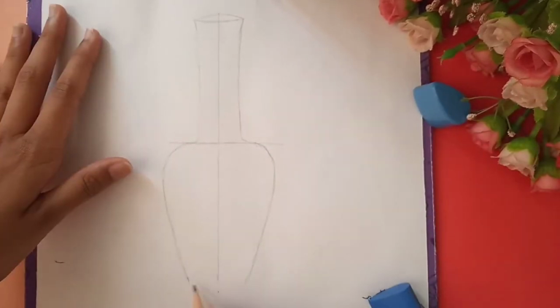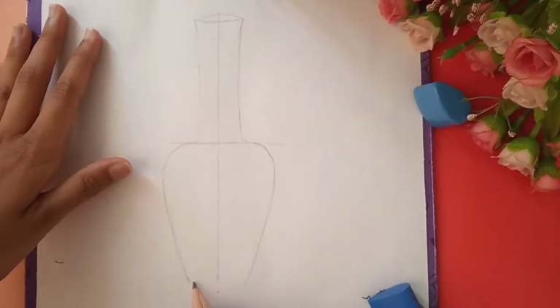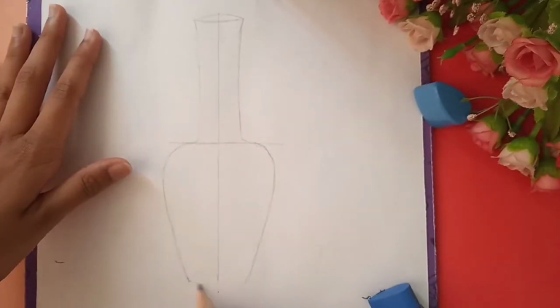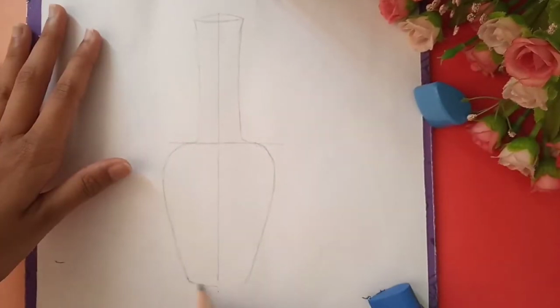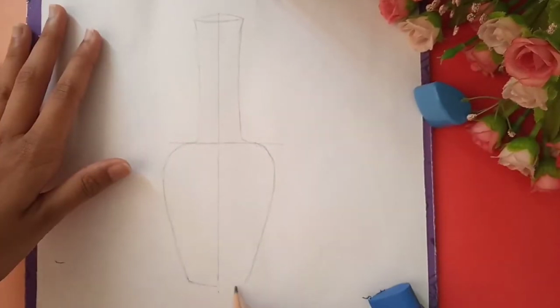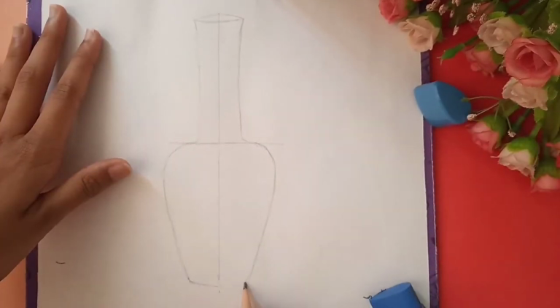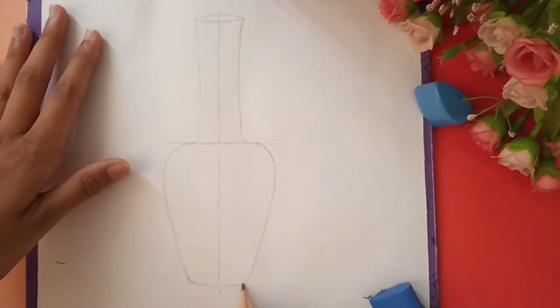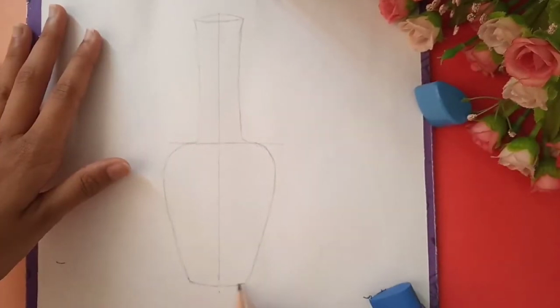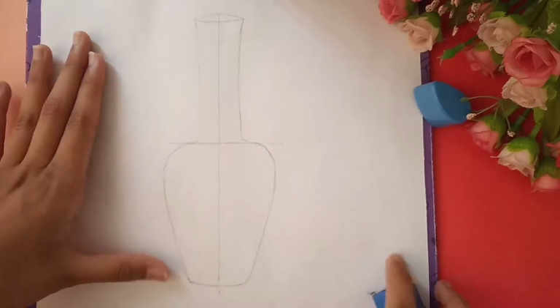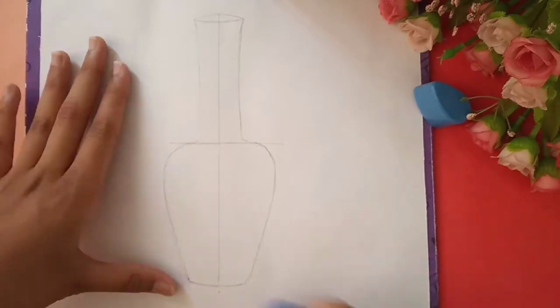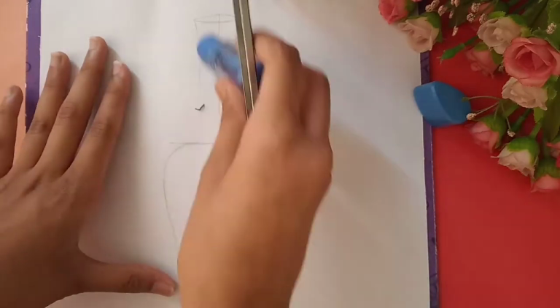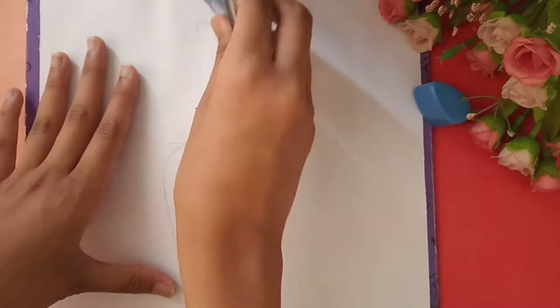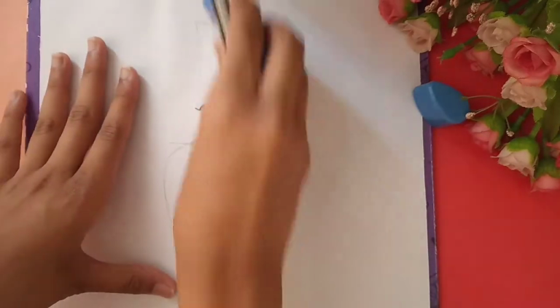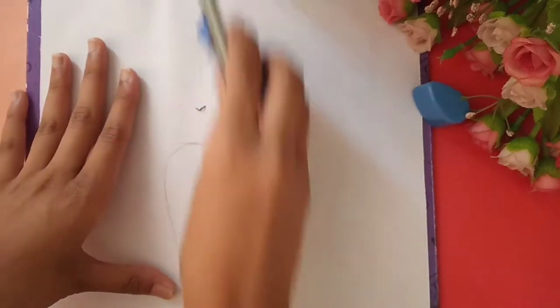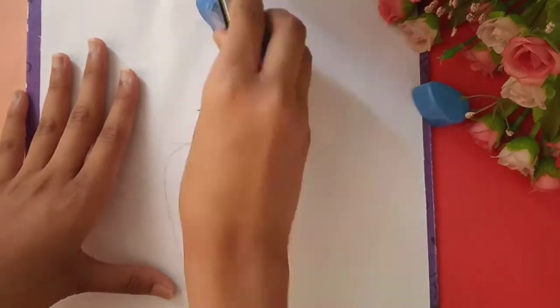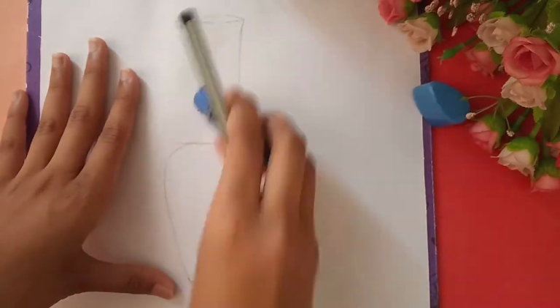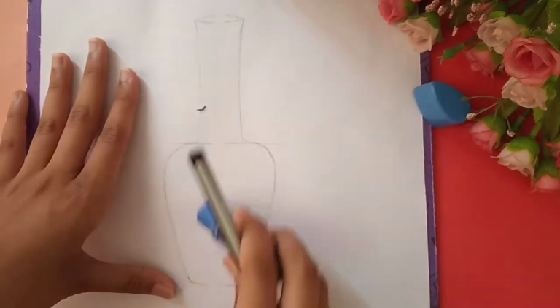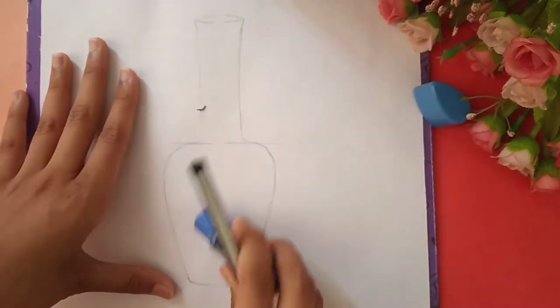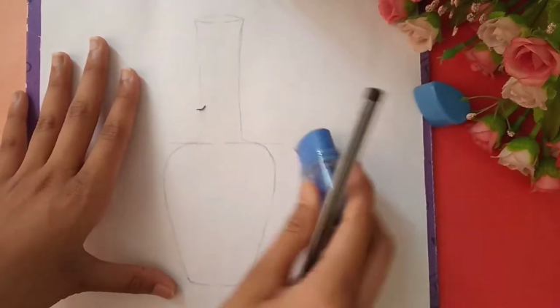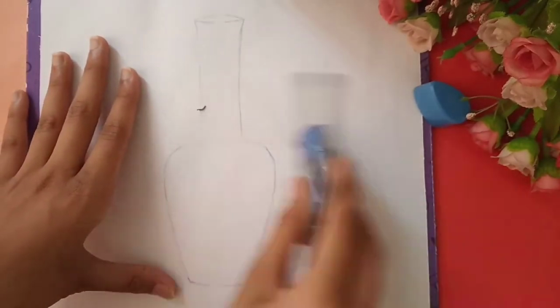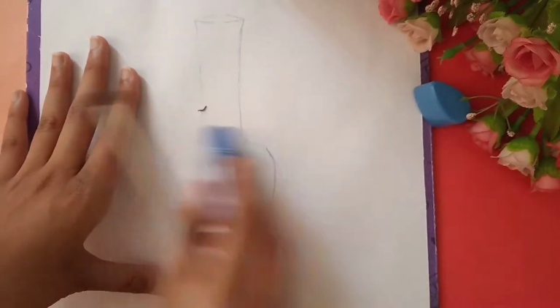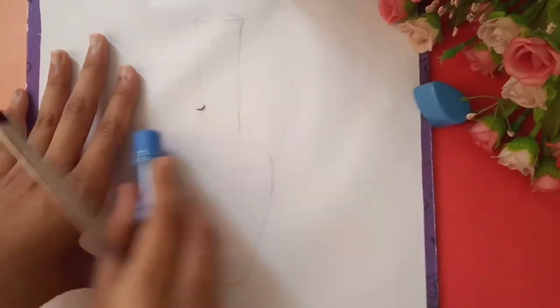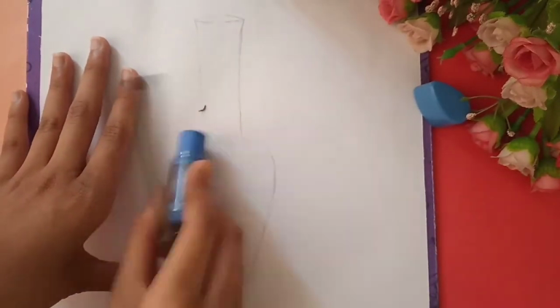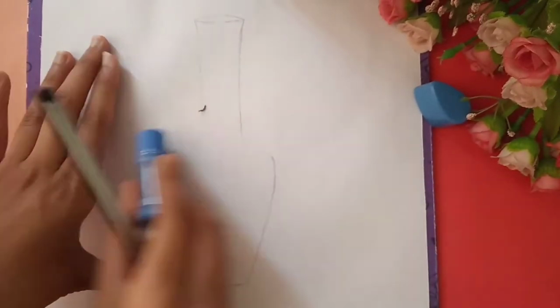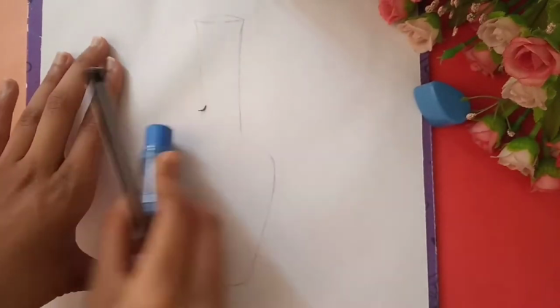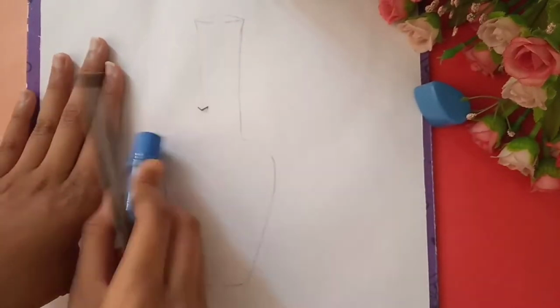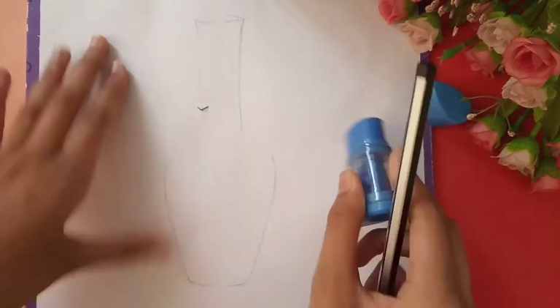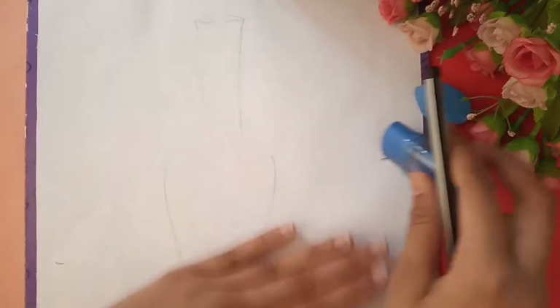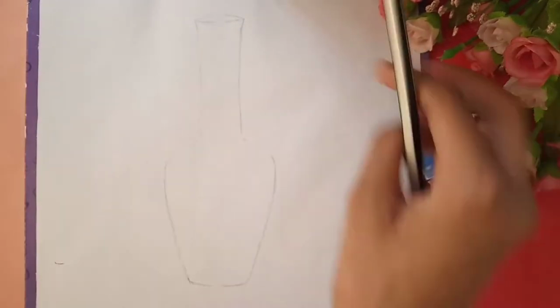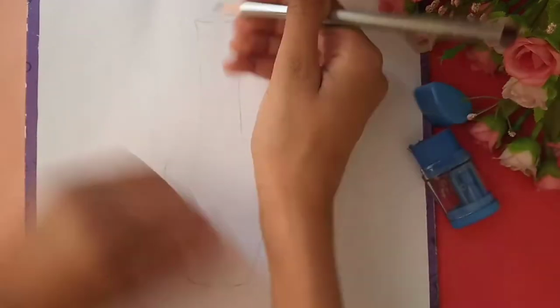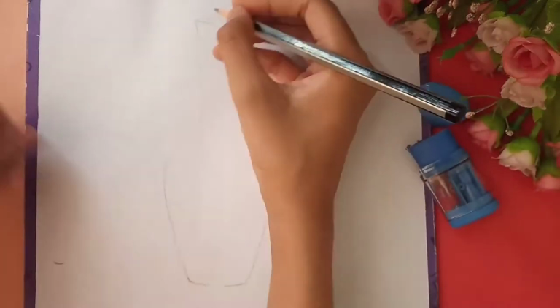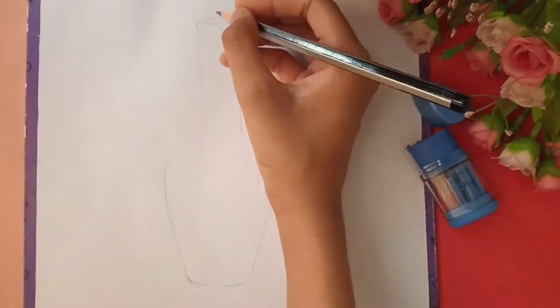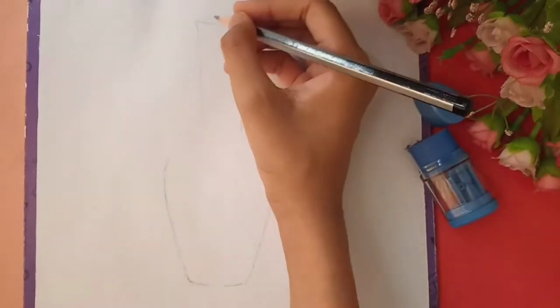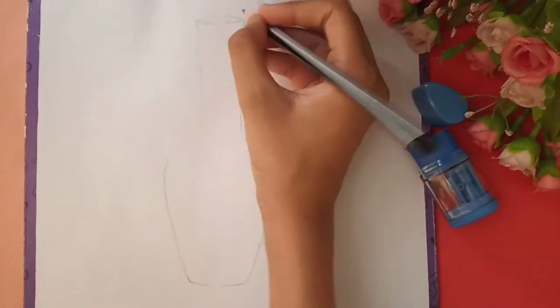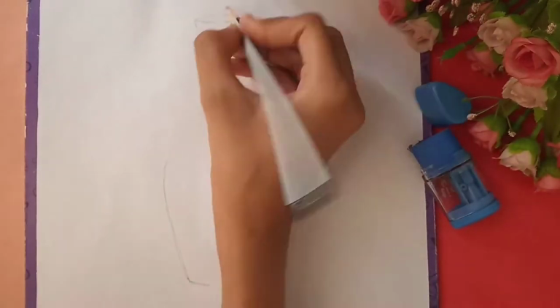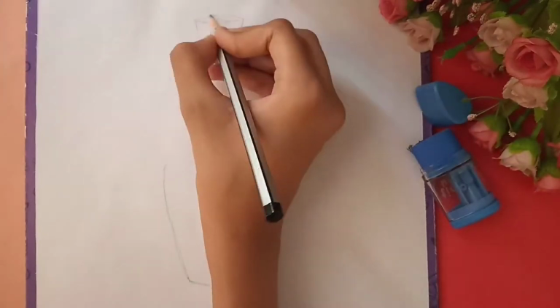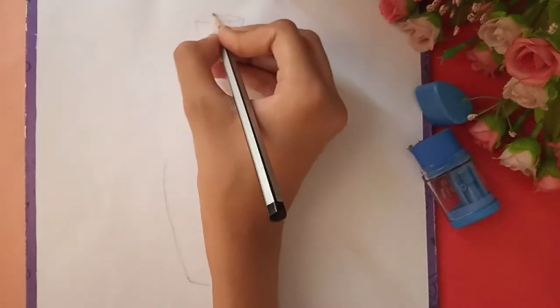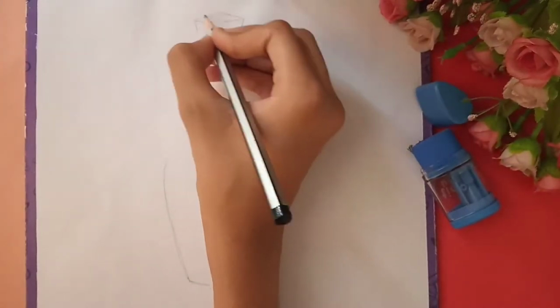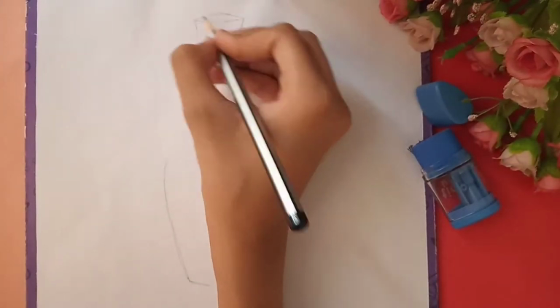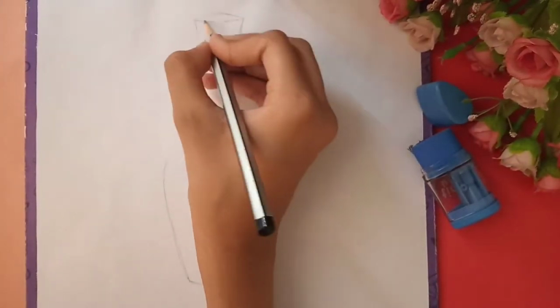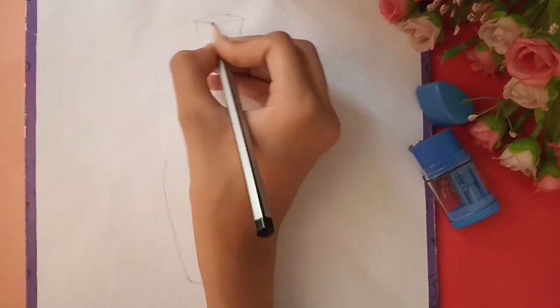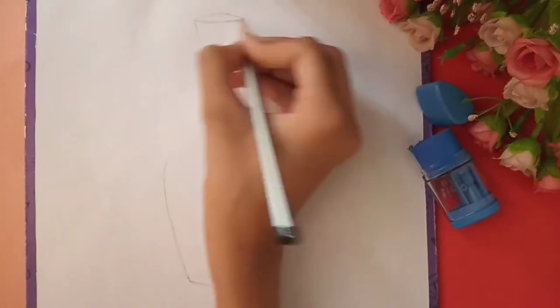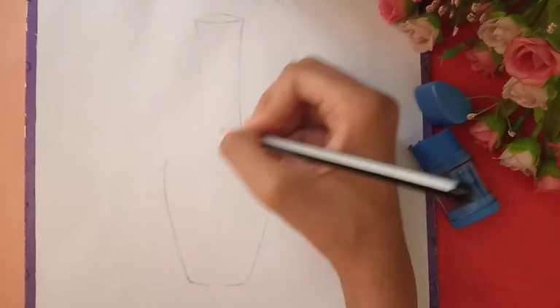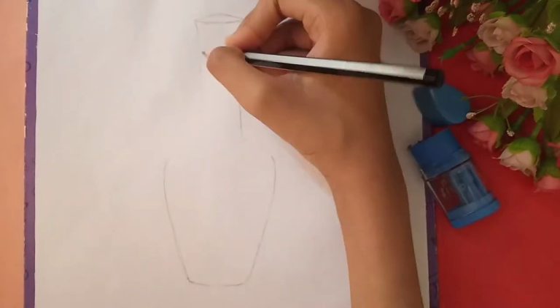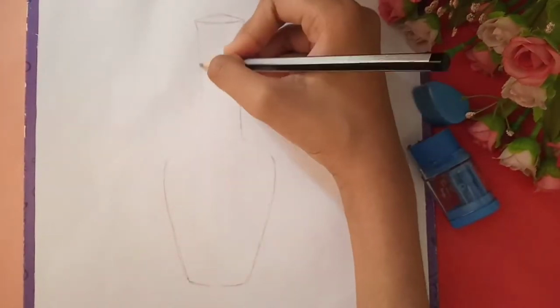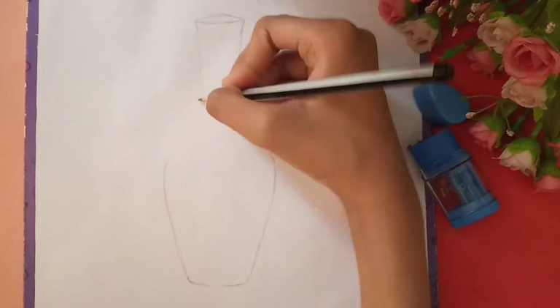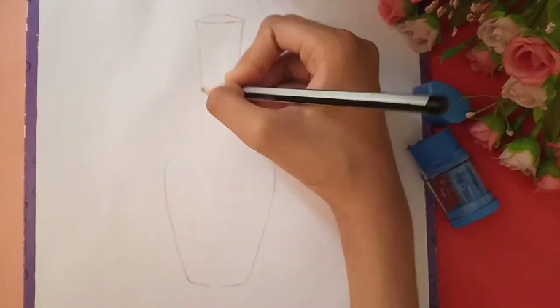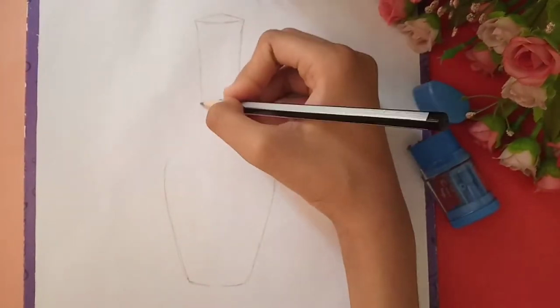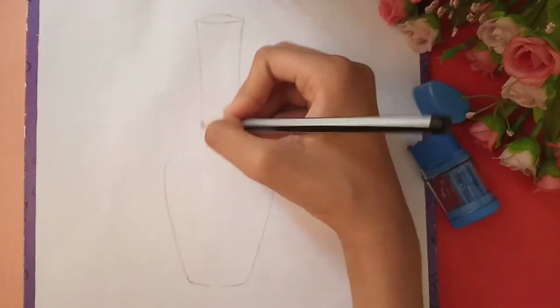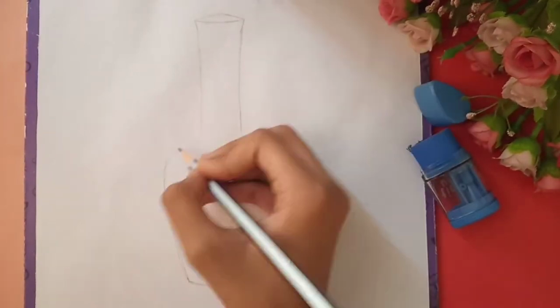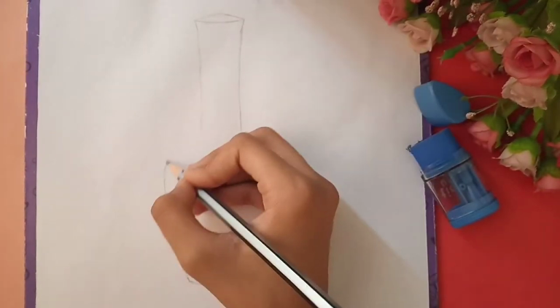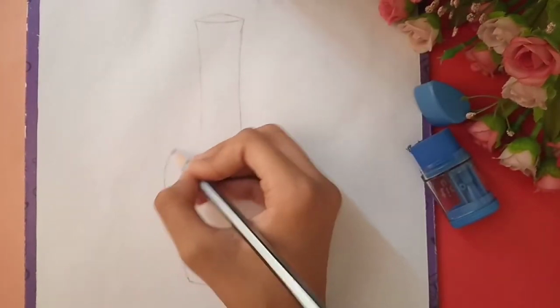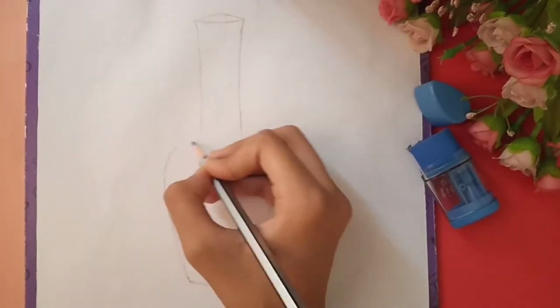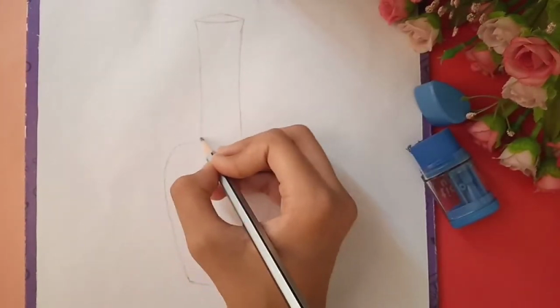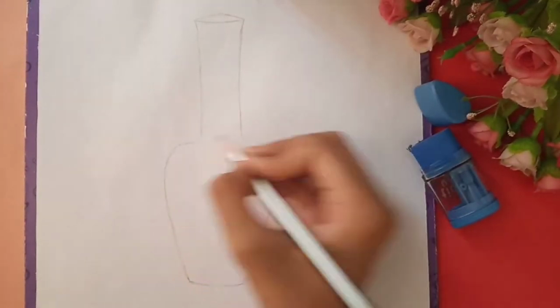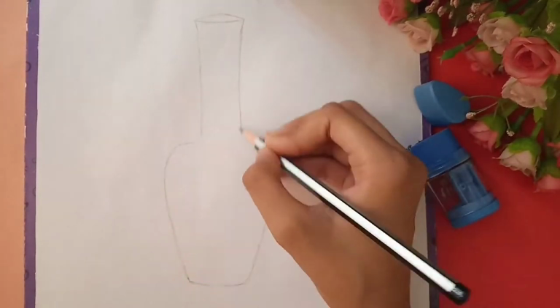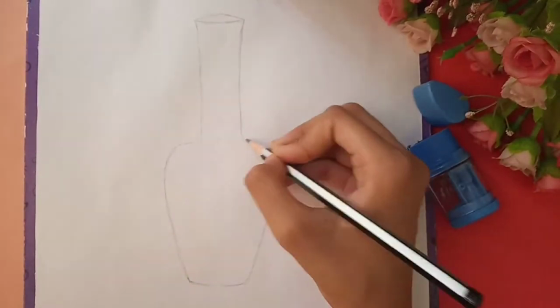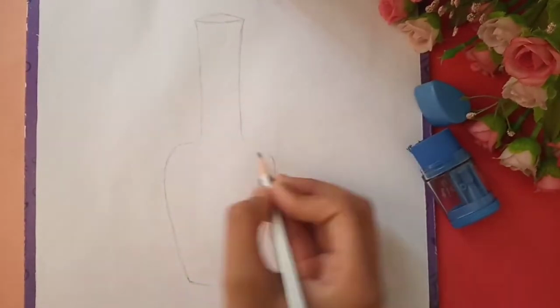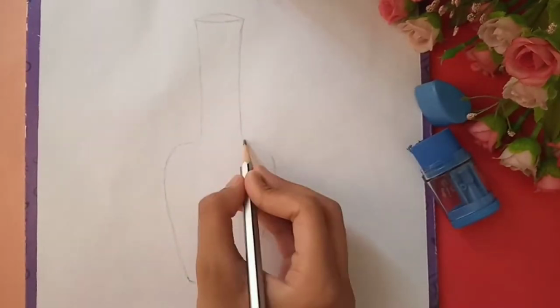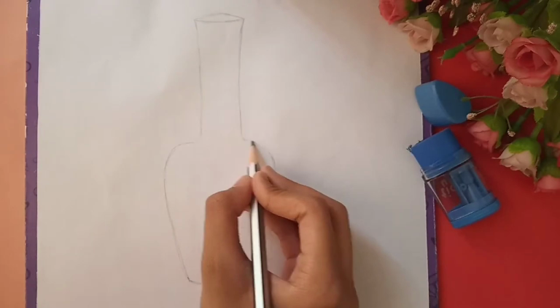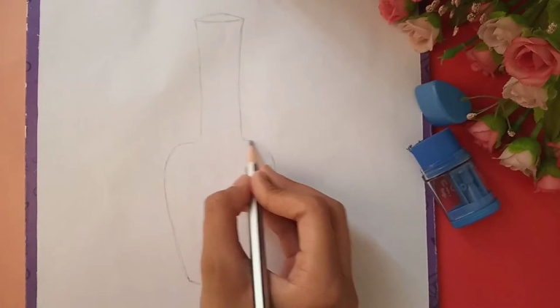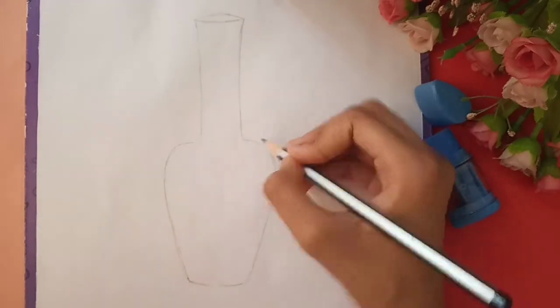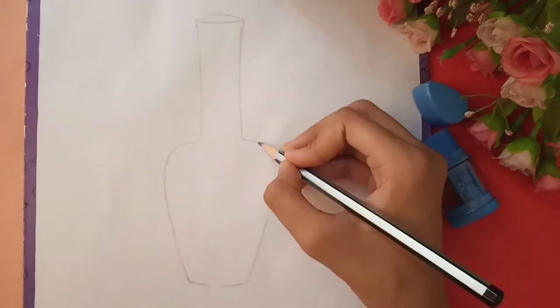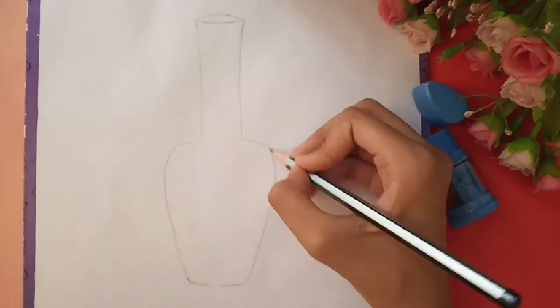At the top we have to make a hole and the bottom should be a little curve. After that we have to erase all the lines.